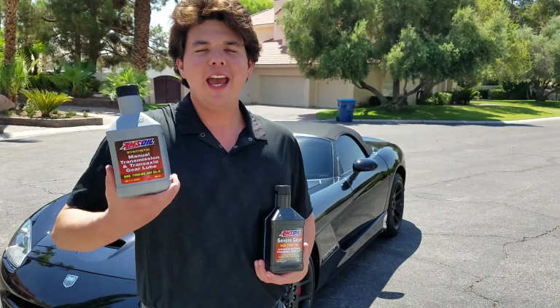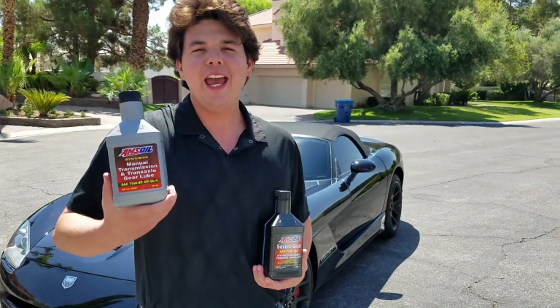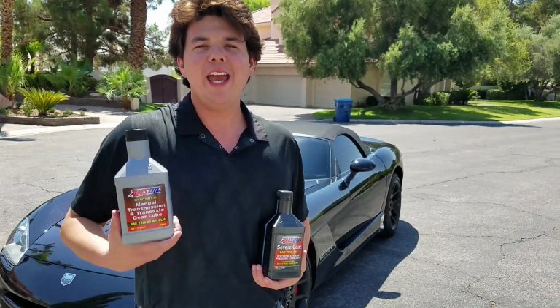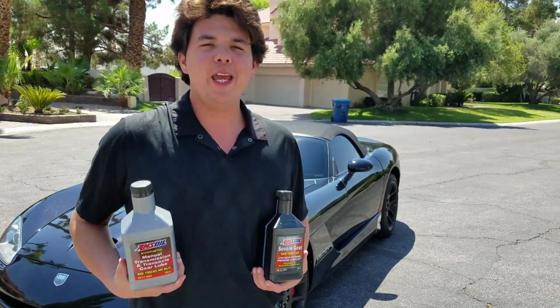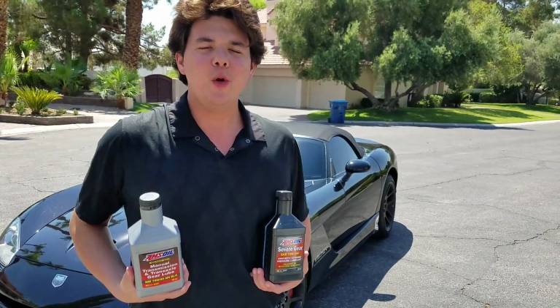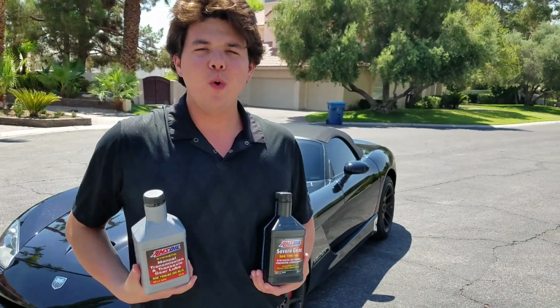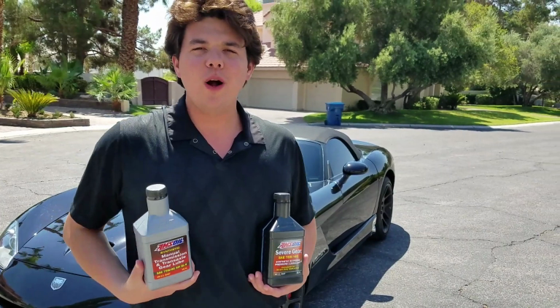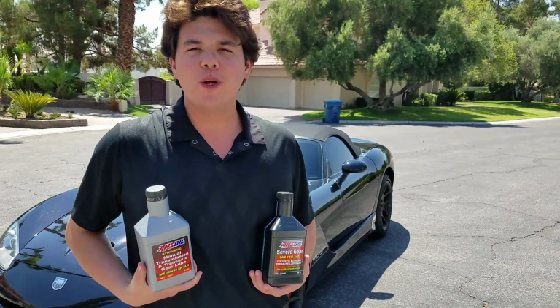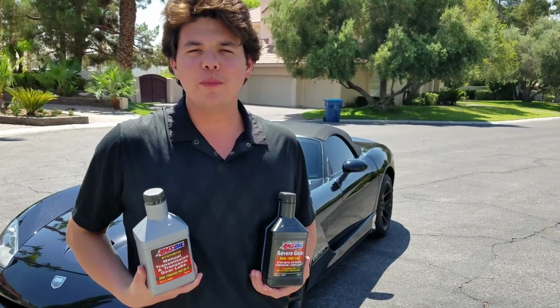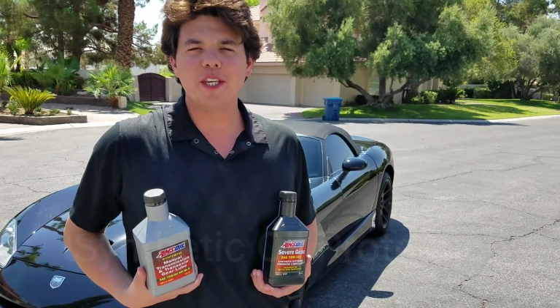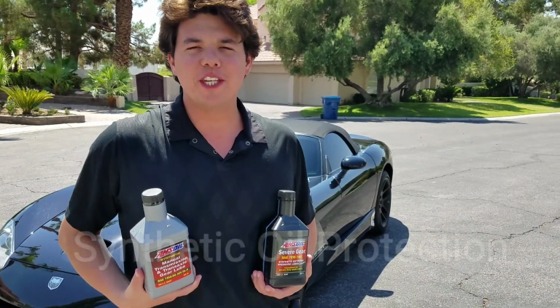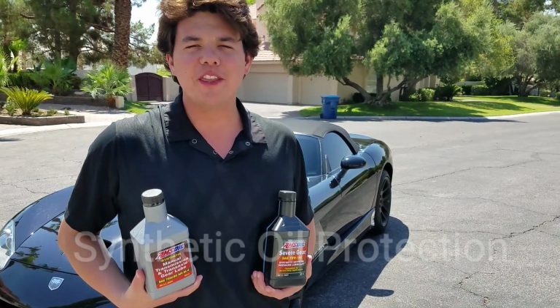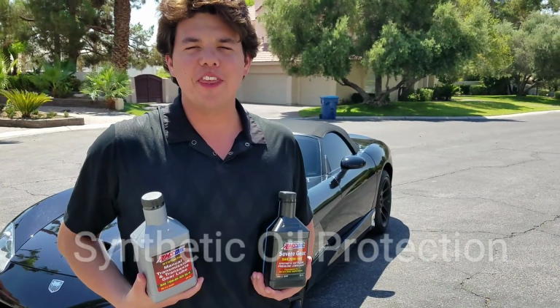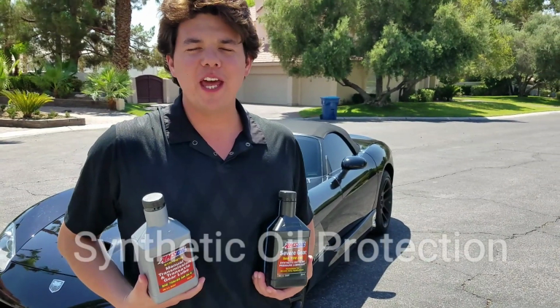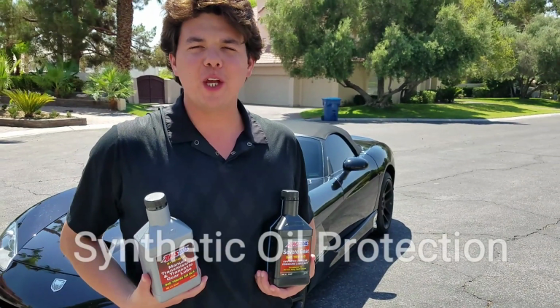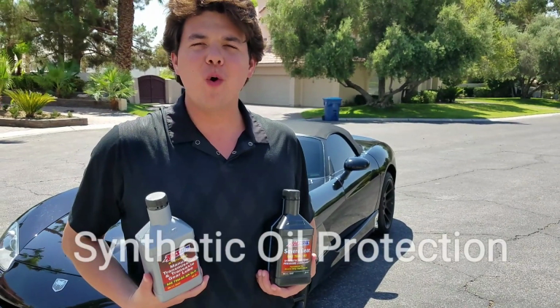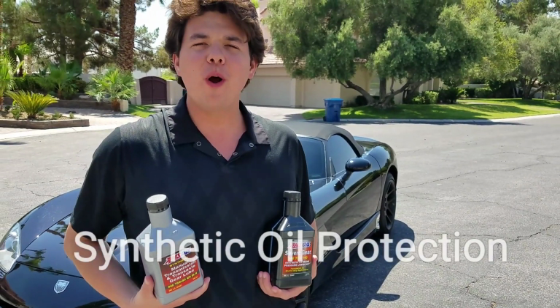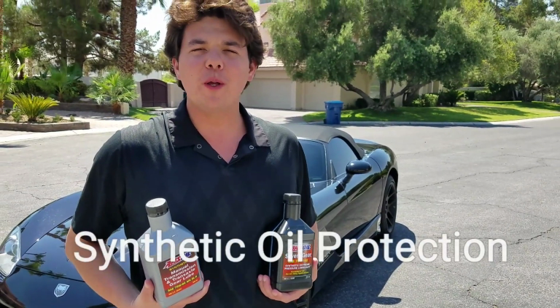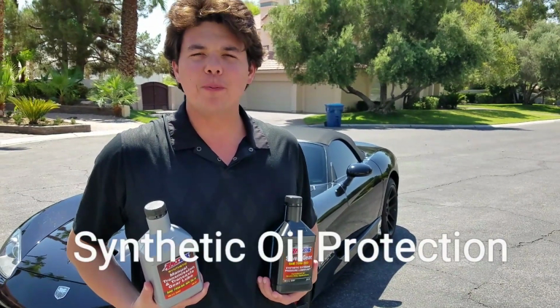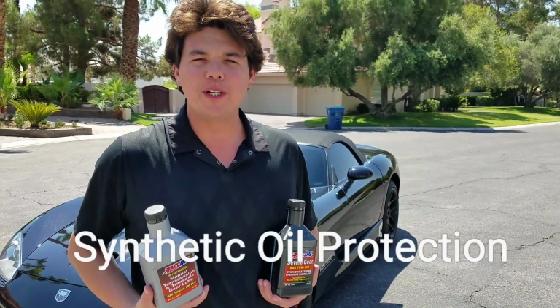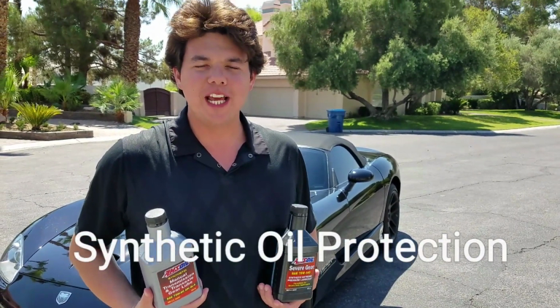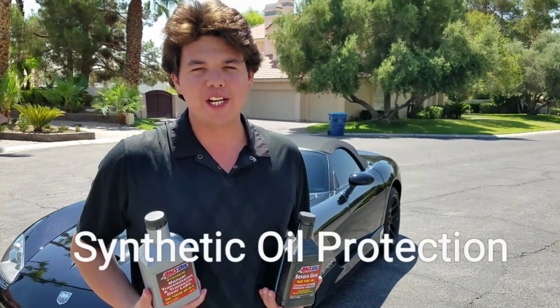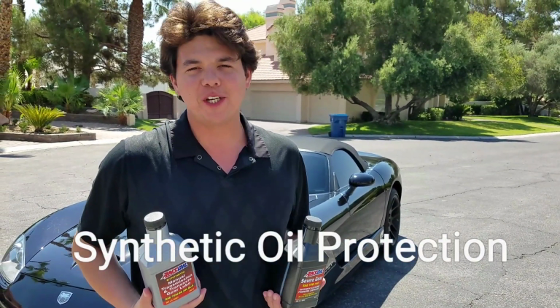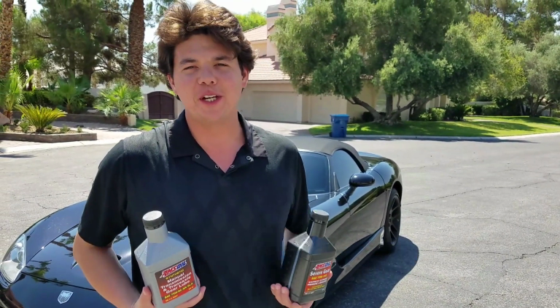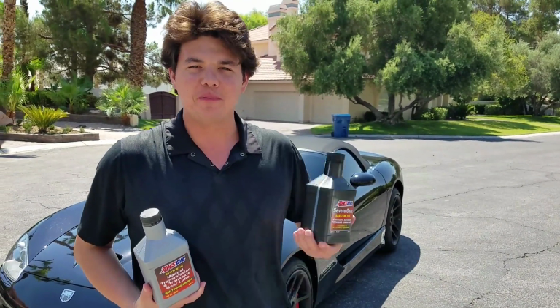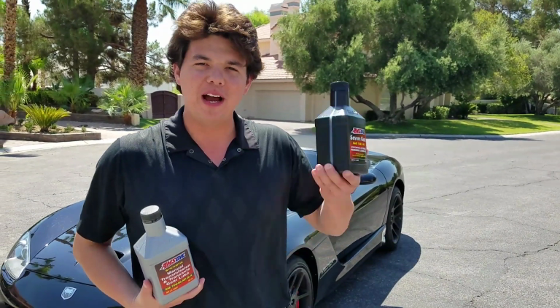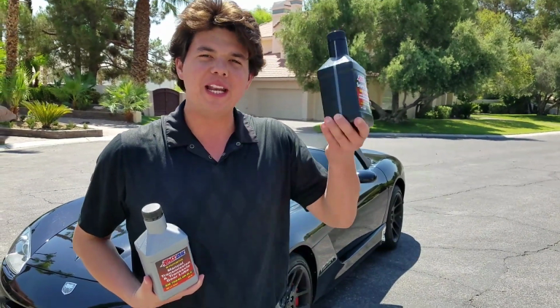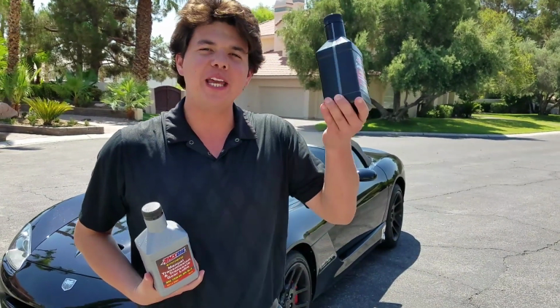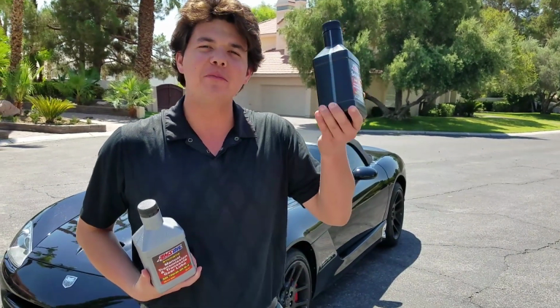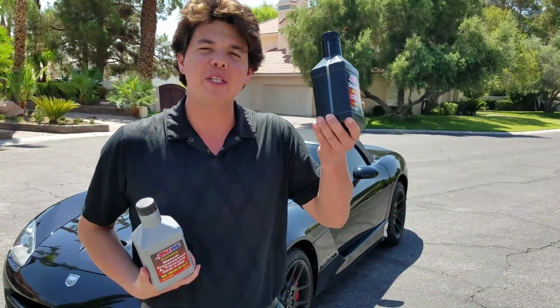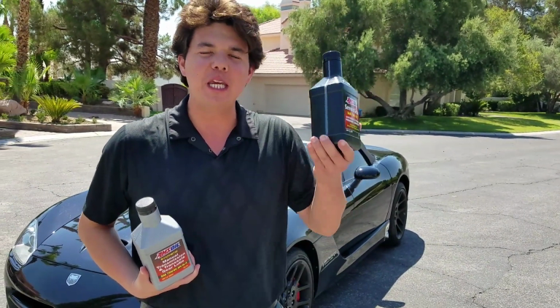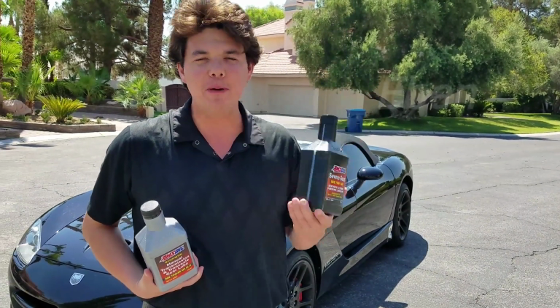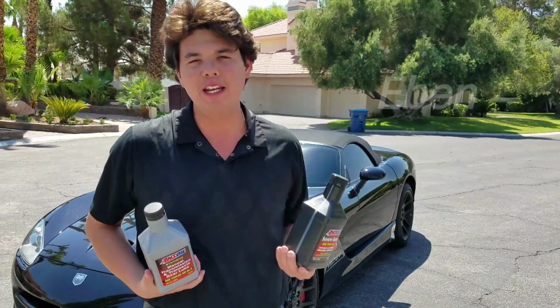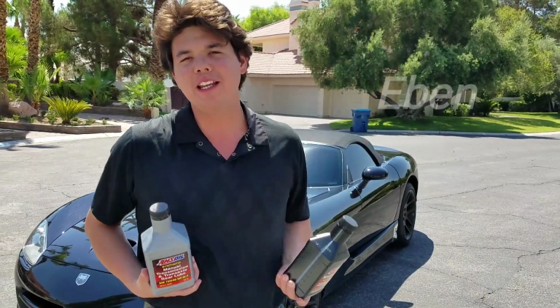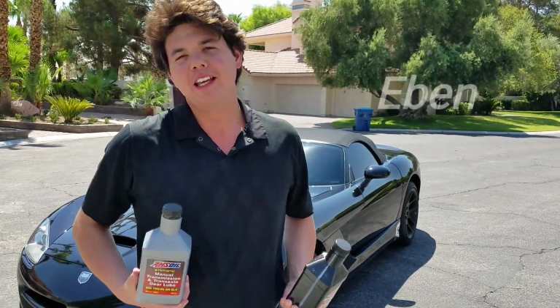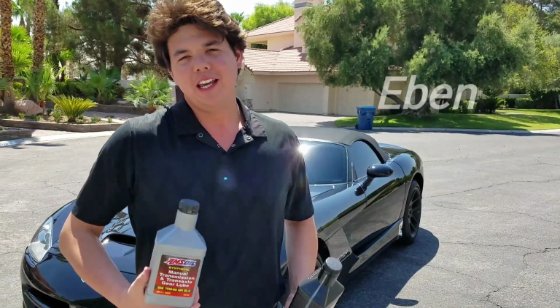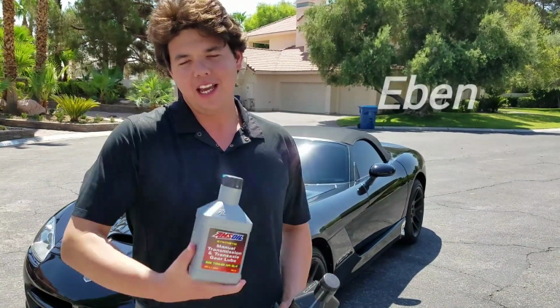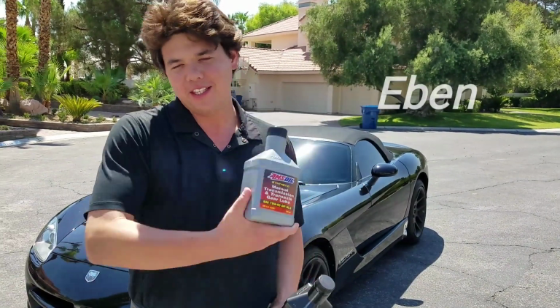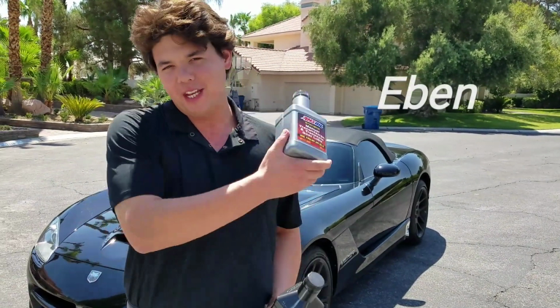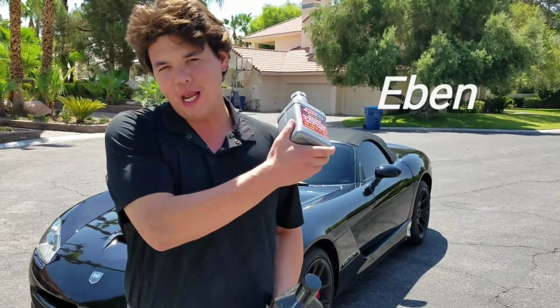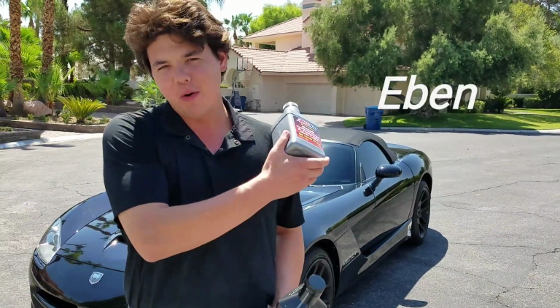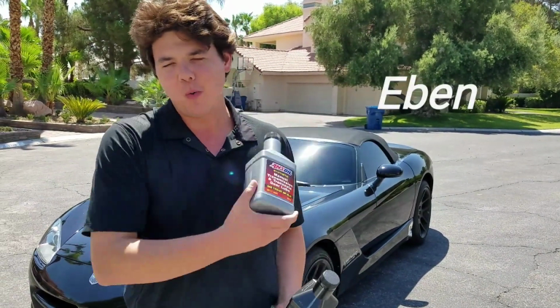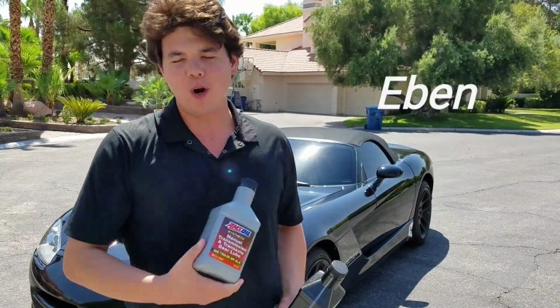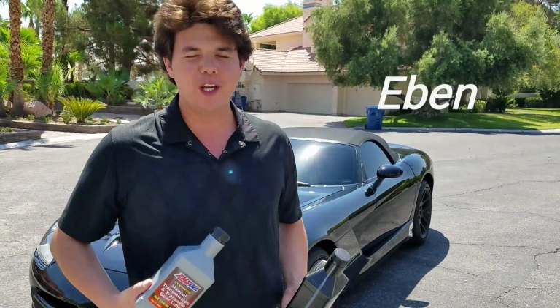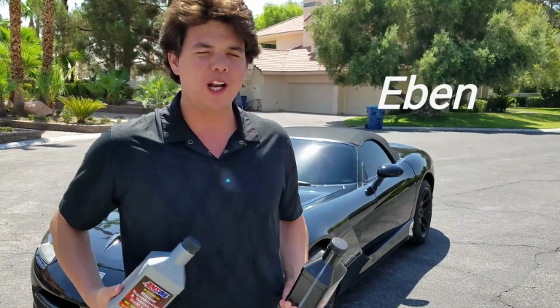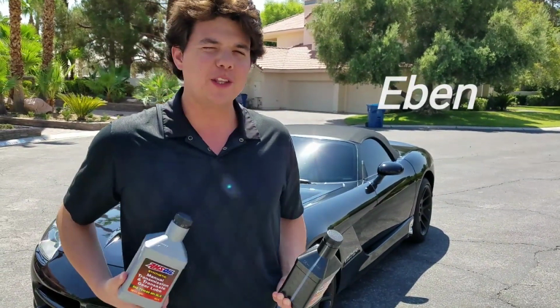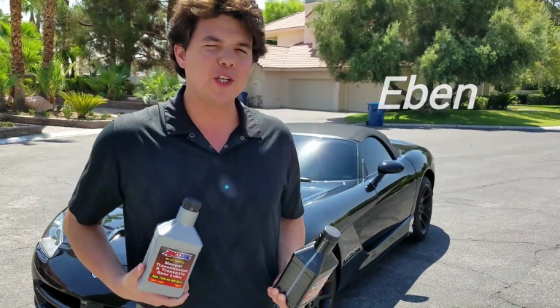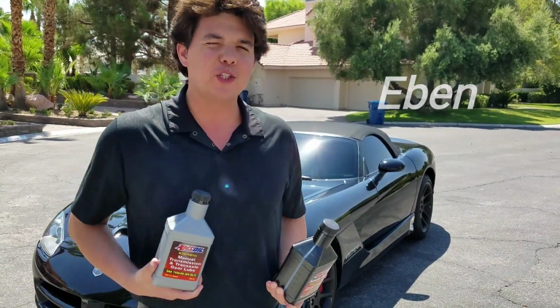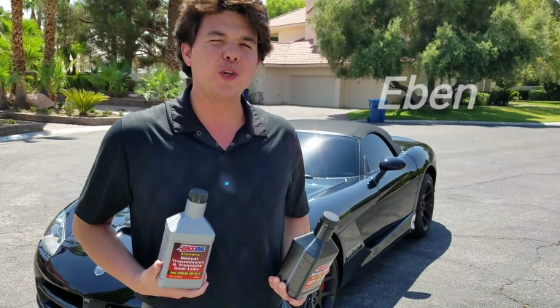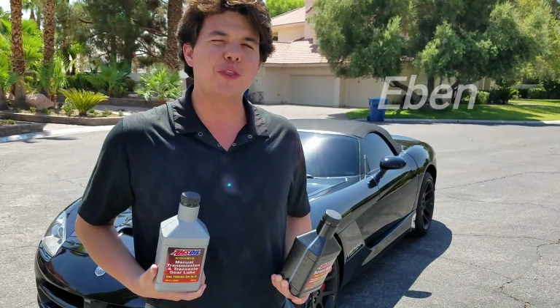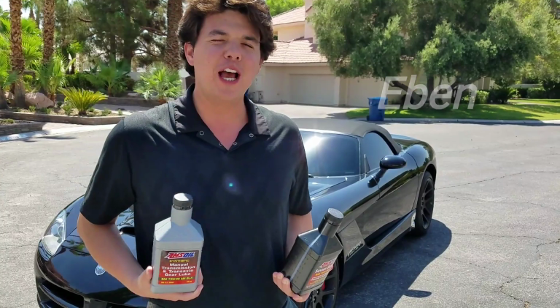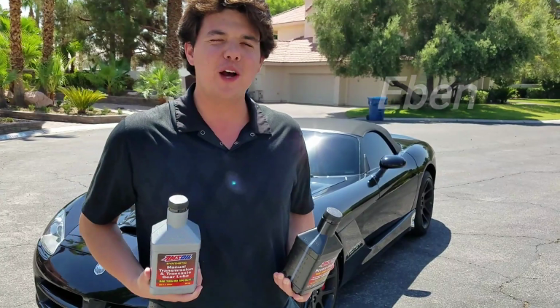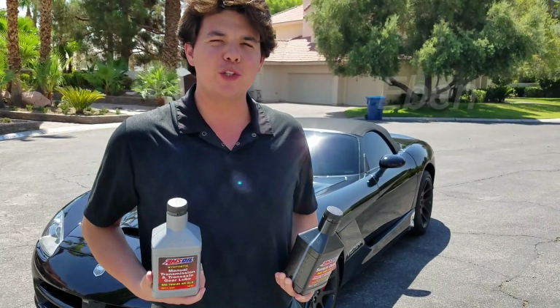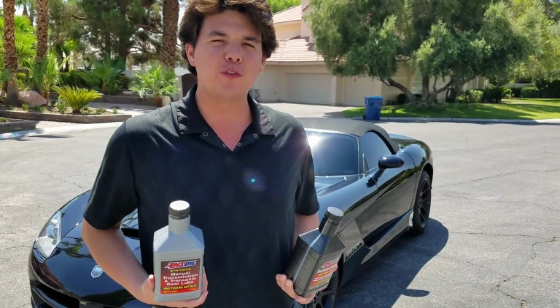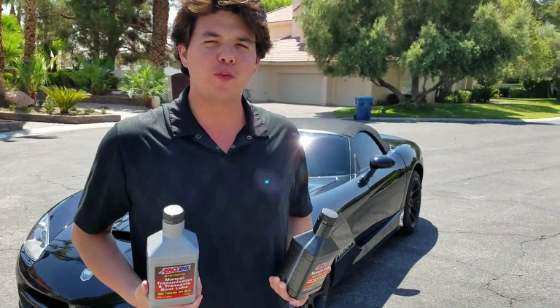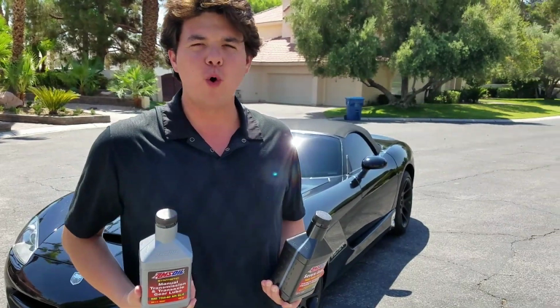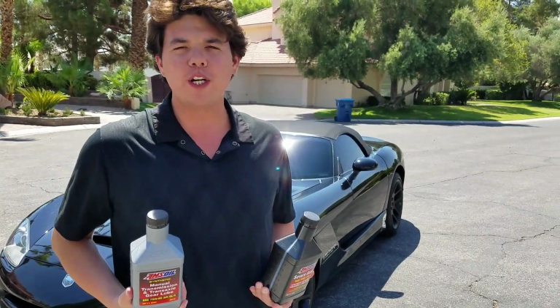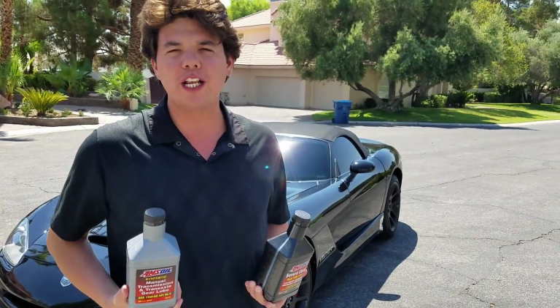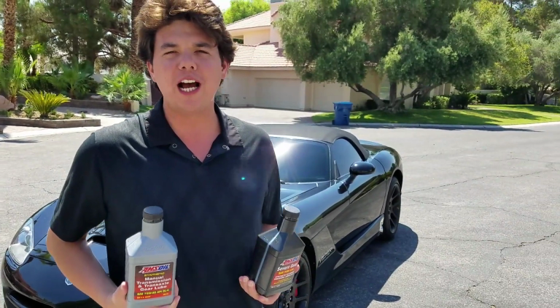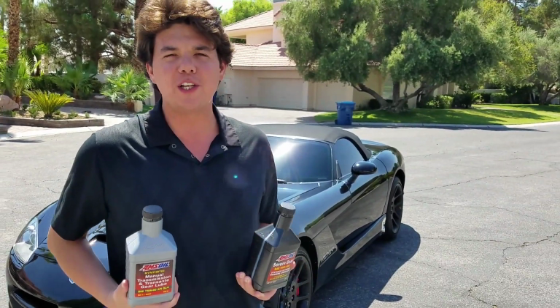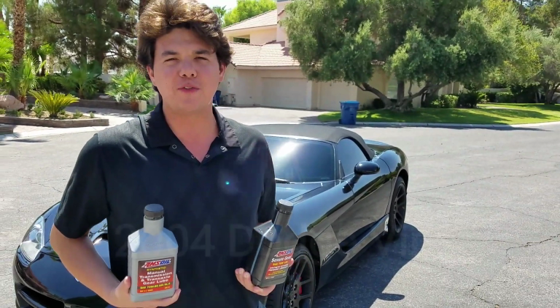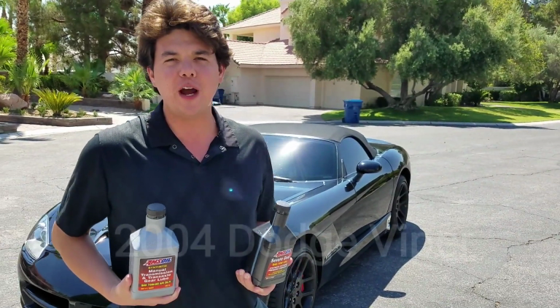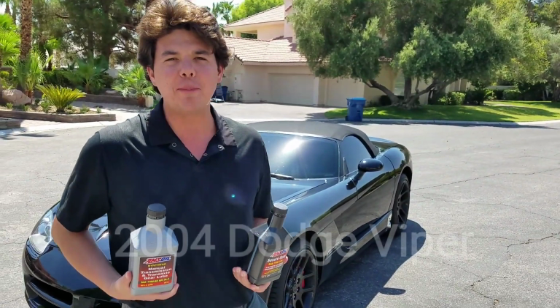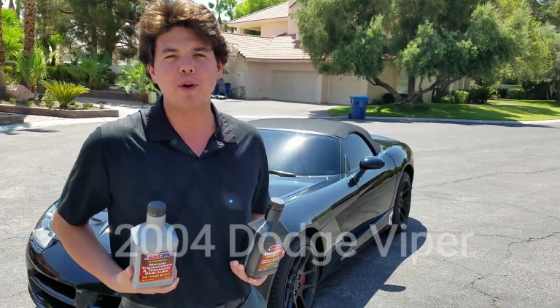Hey, welcome to Synthetic Oil Protection. My name's Evan, and today we're working on this 2004 Dodge Viper.